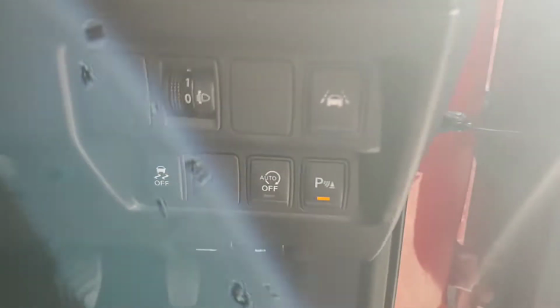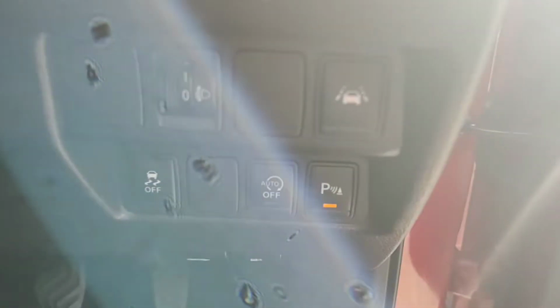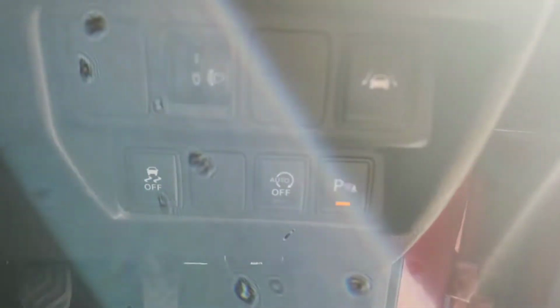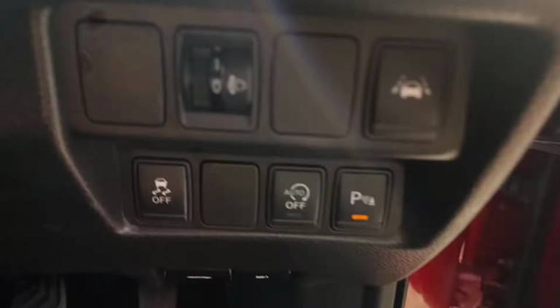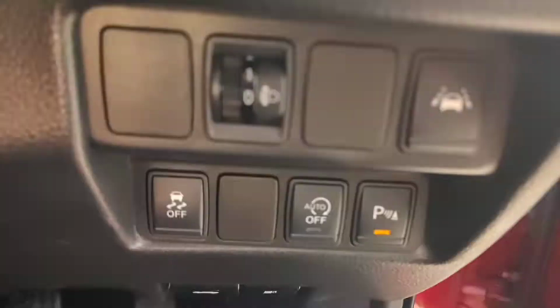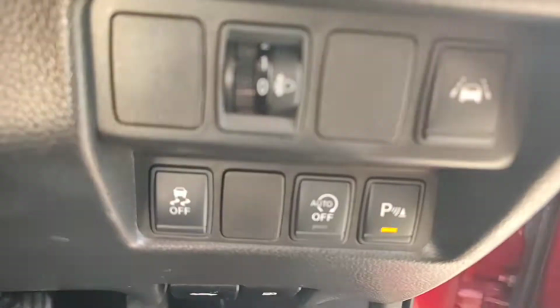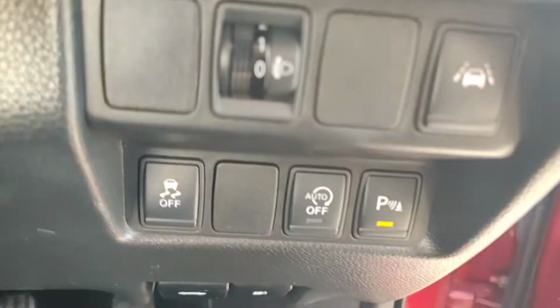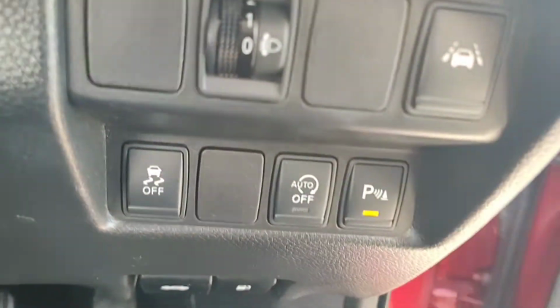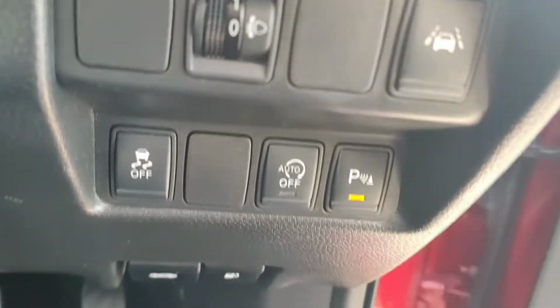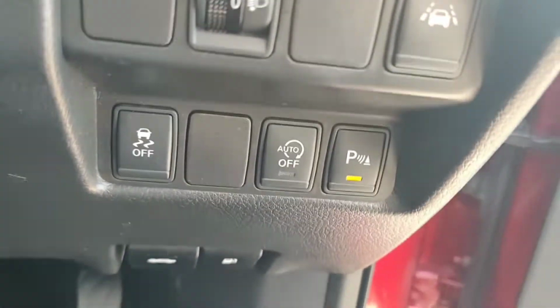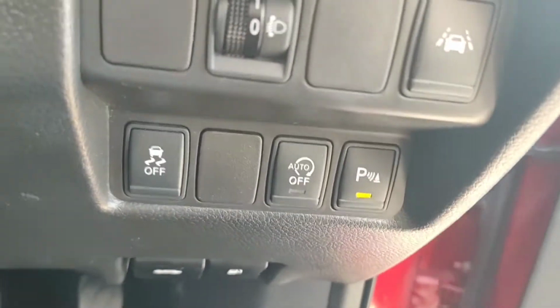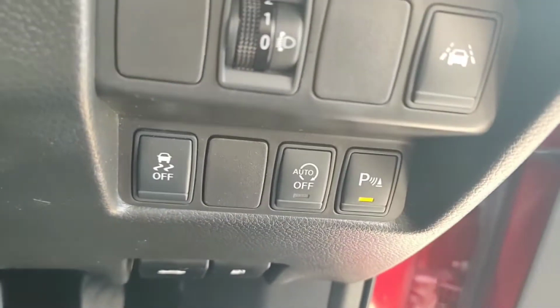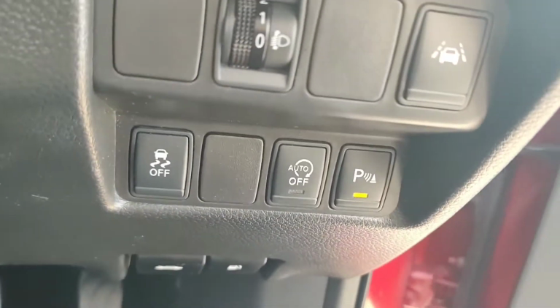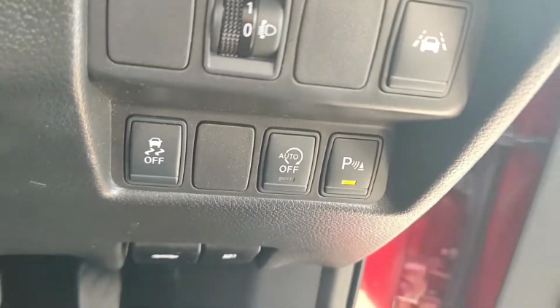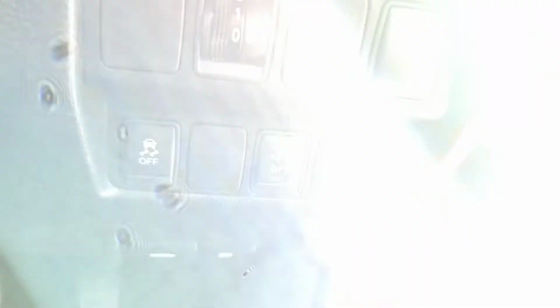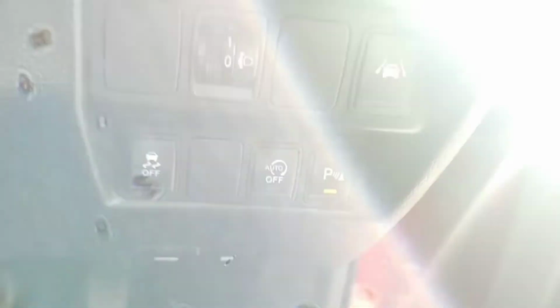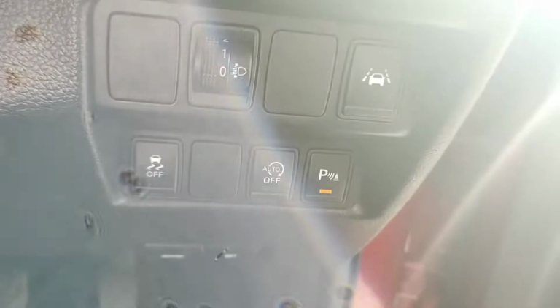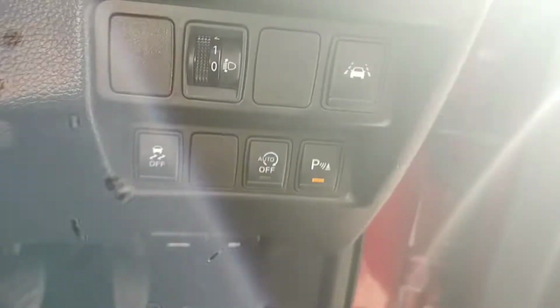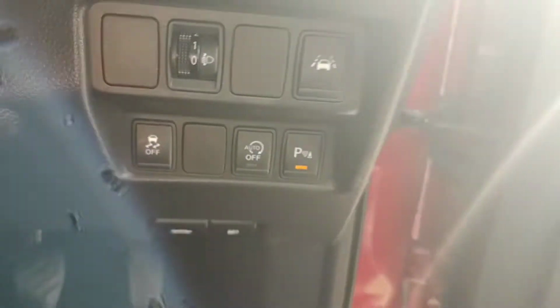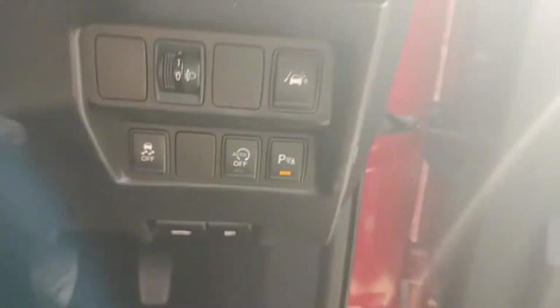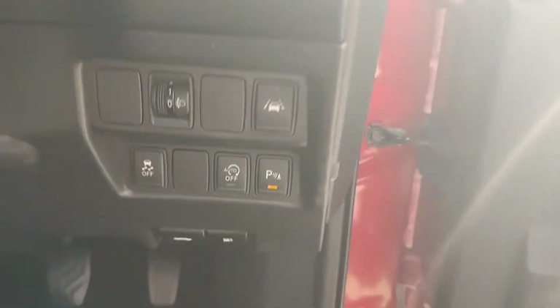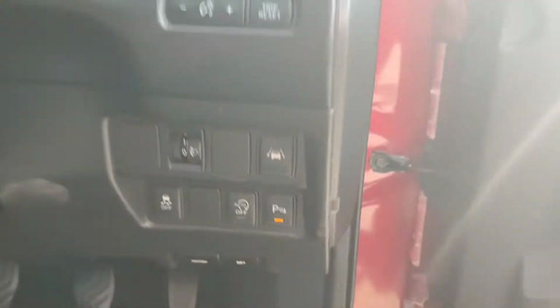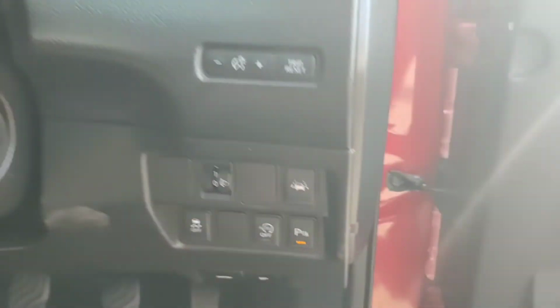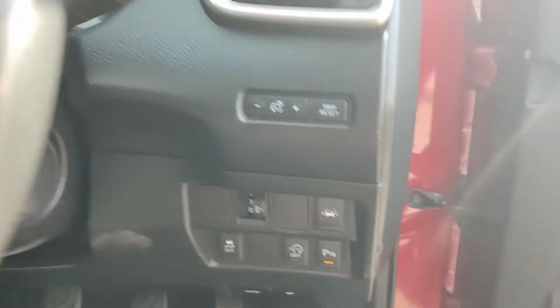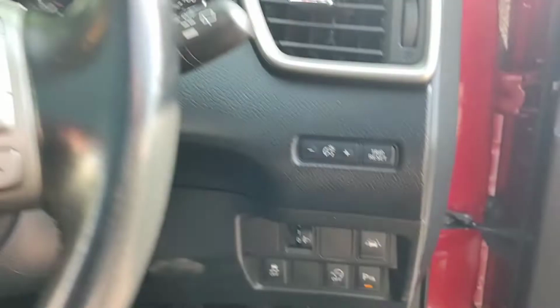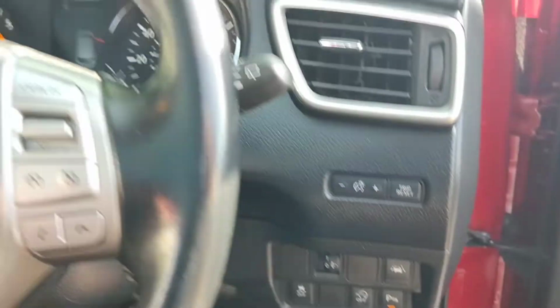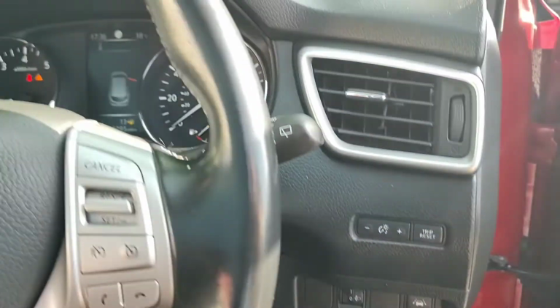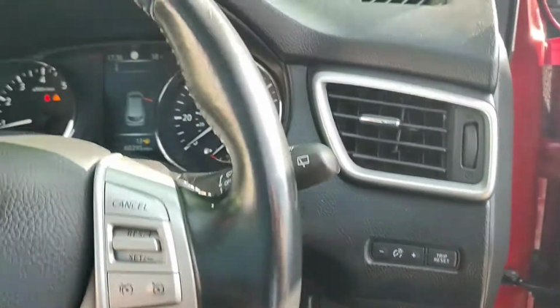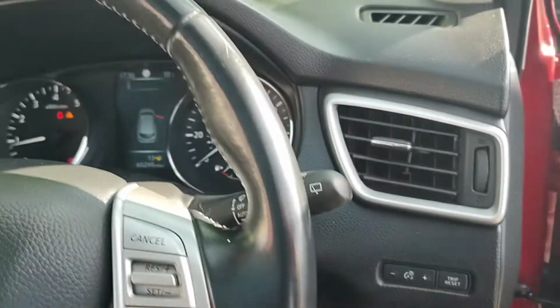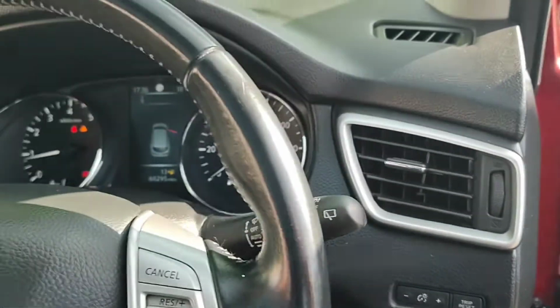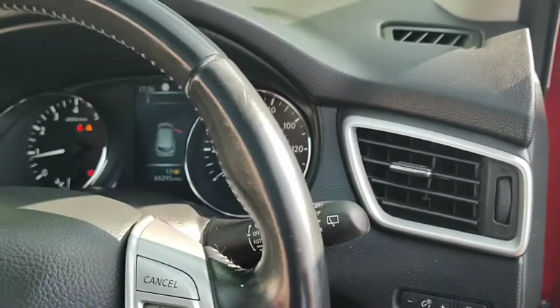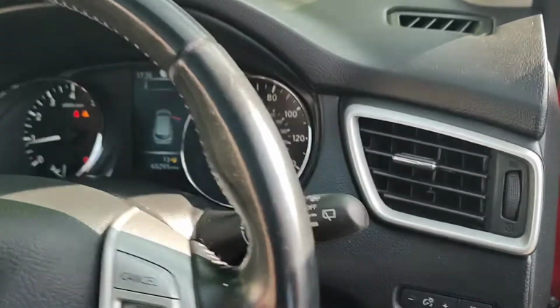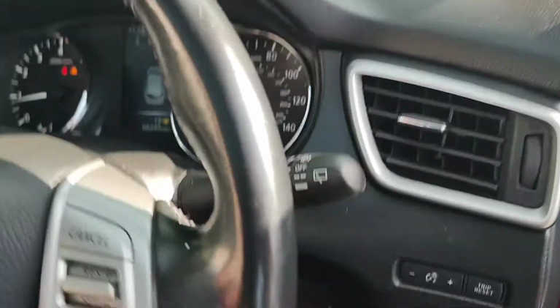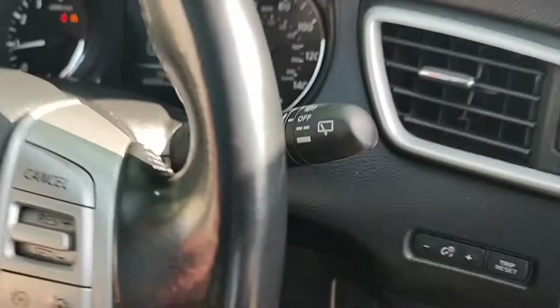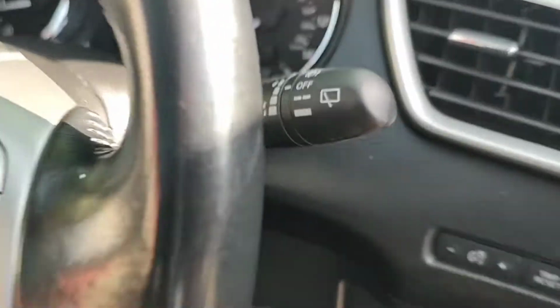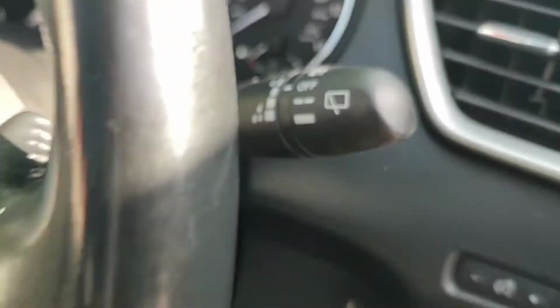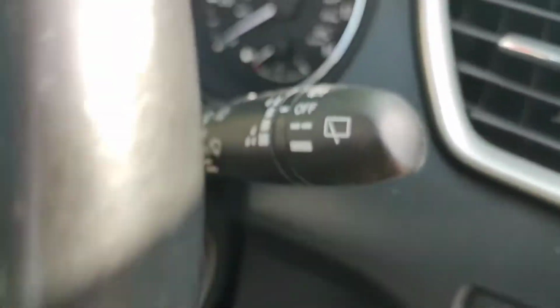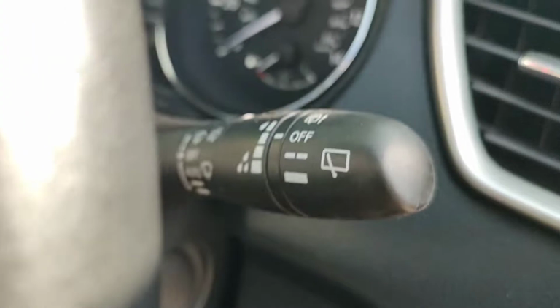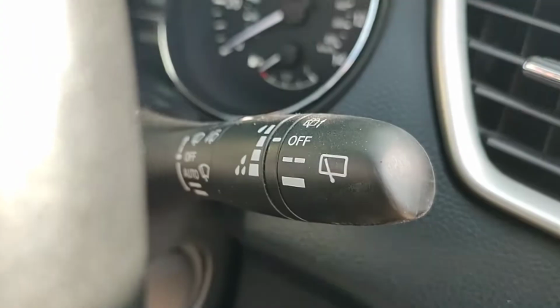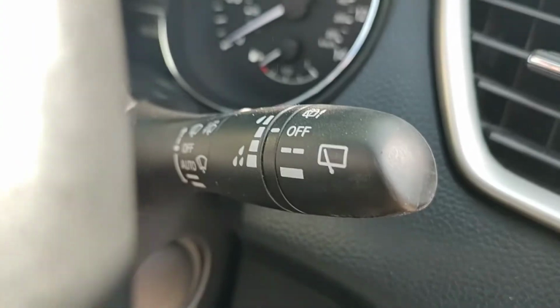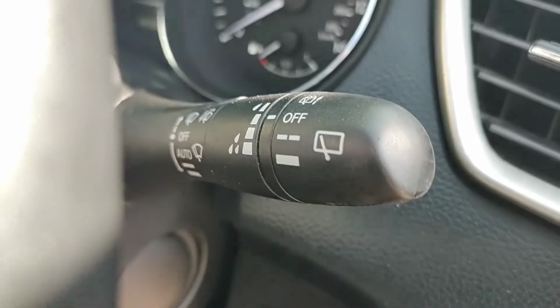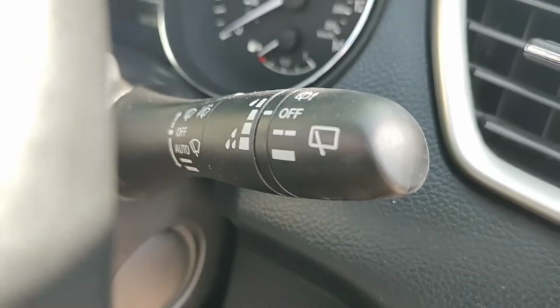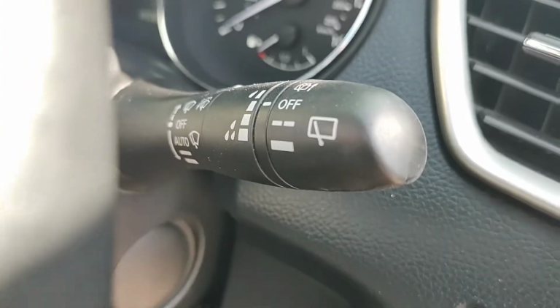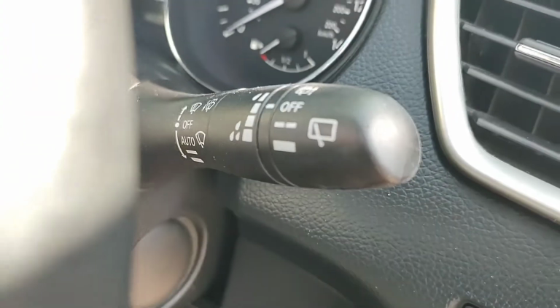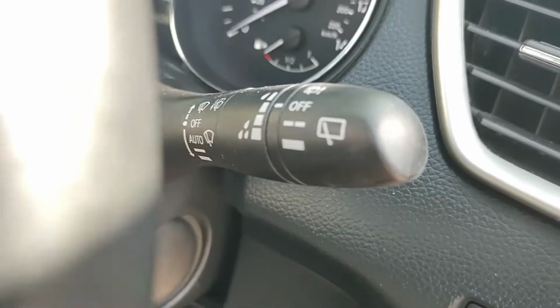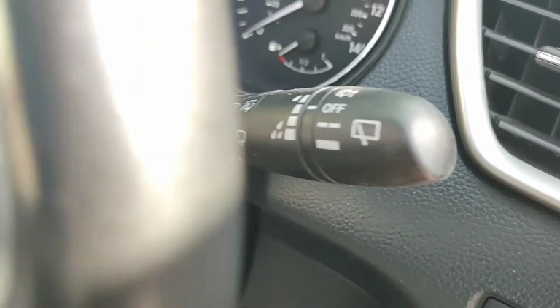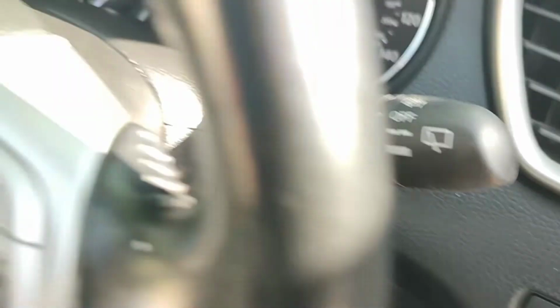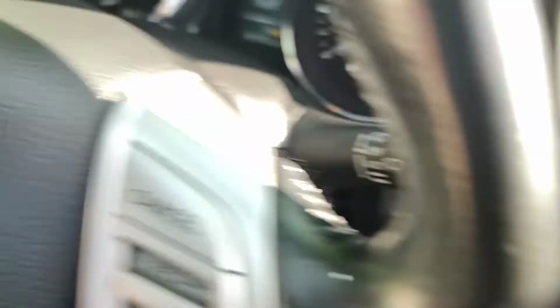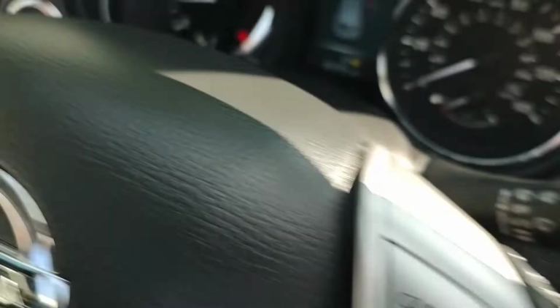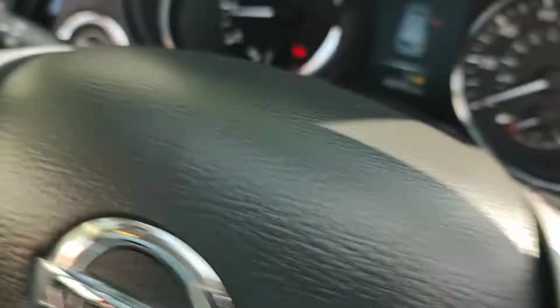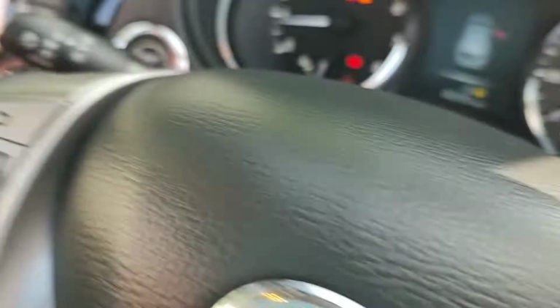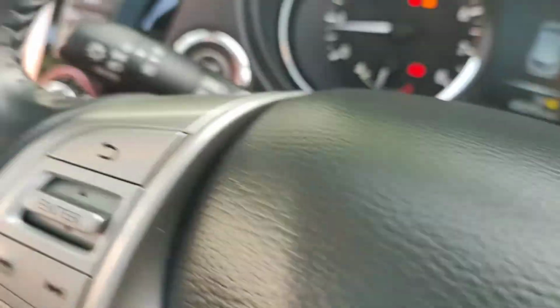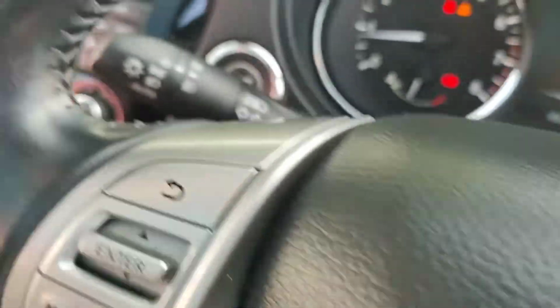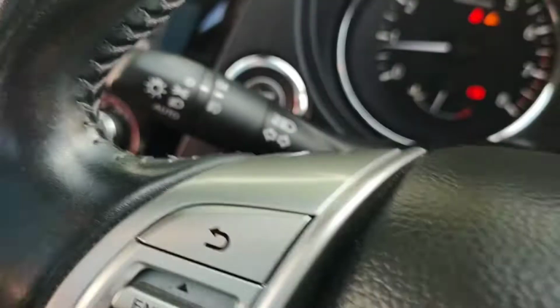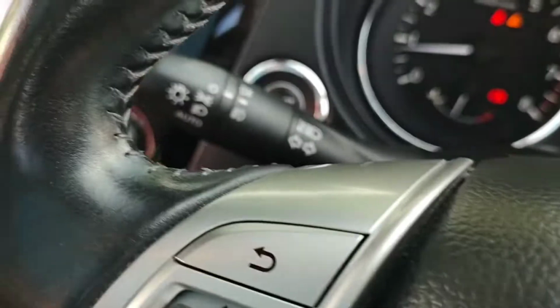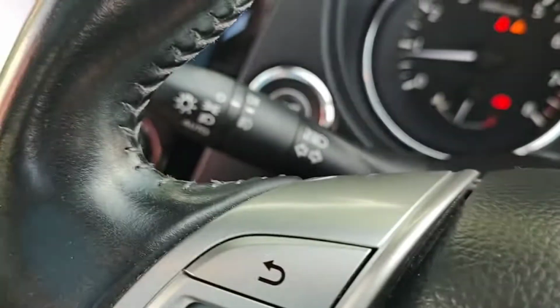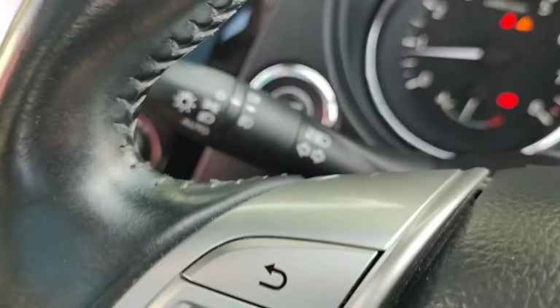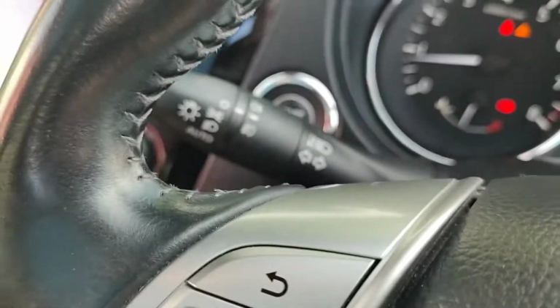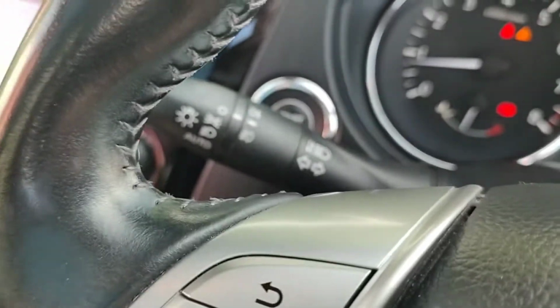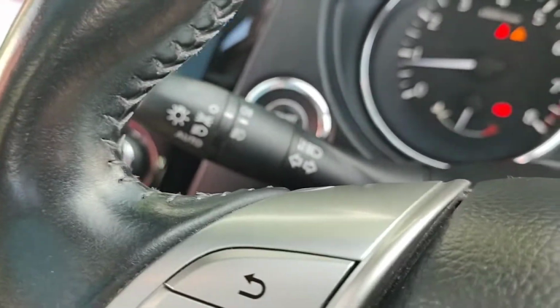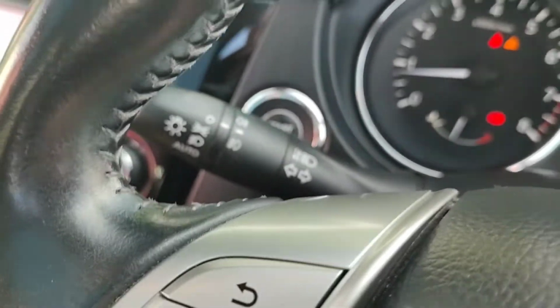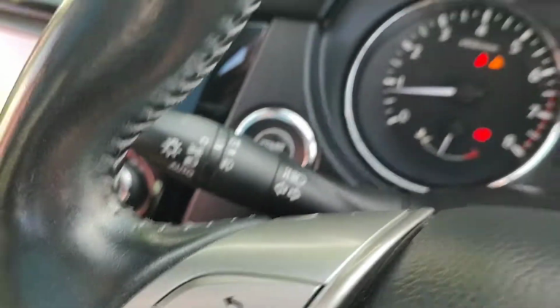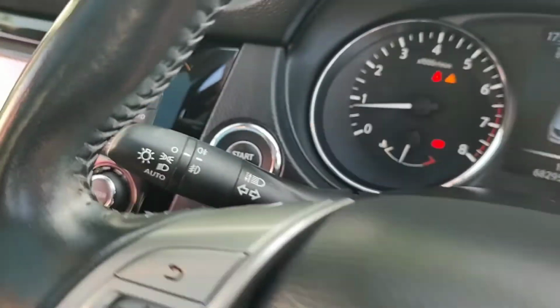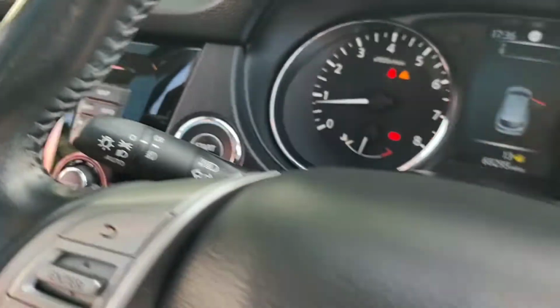Down to your lane departure warning, automatic wipers and automatic lights.